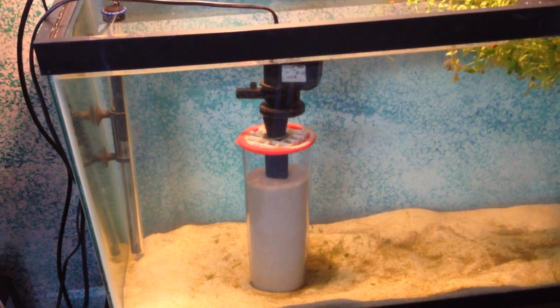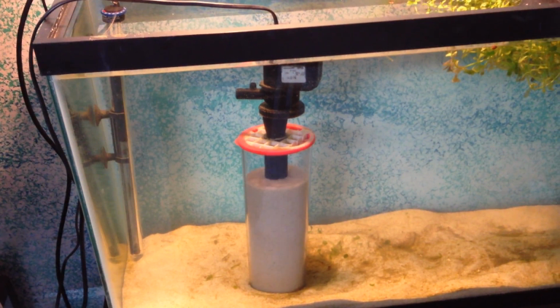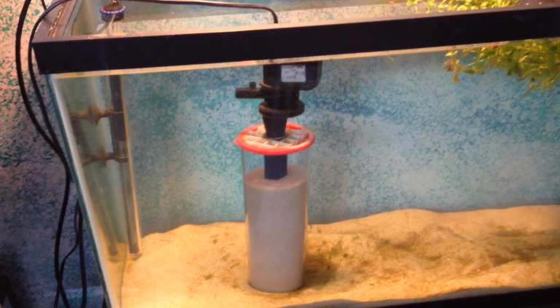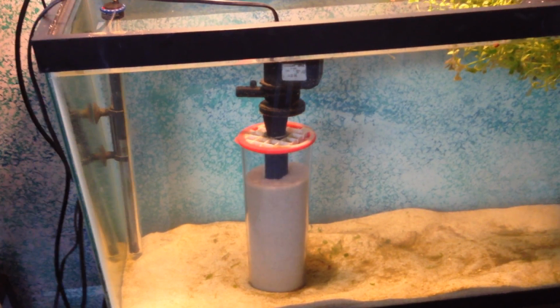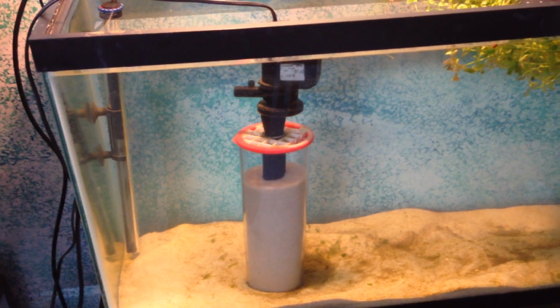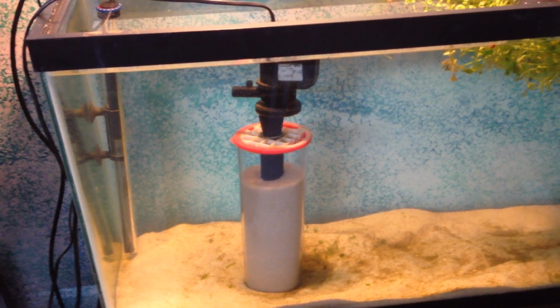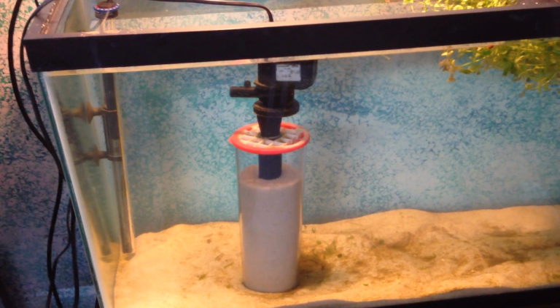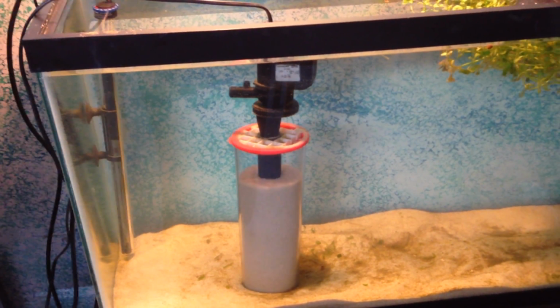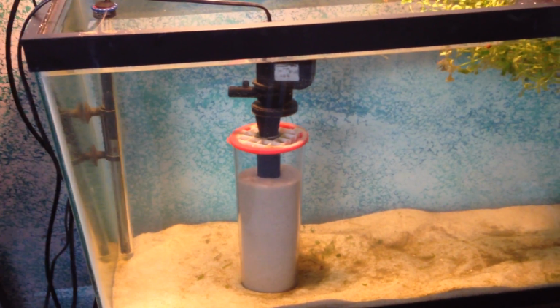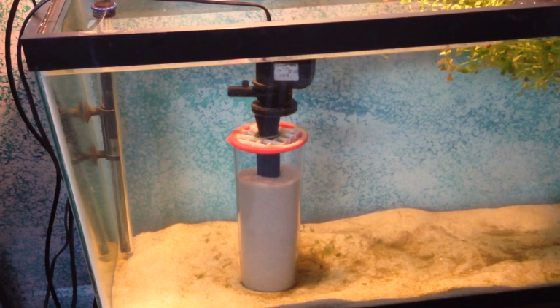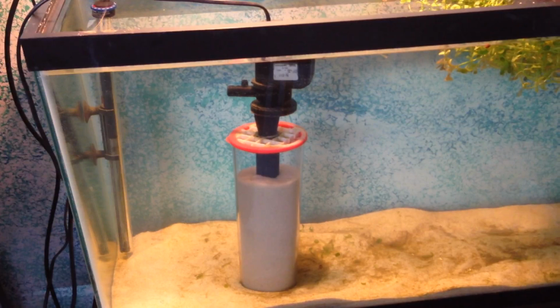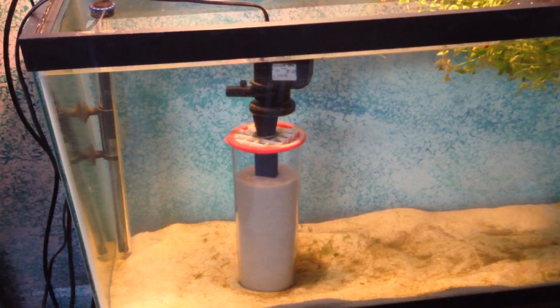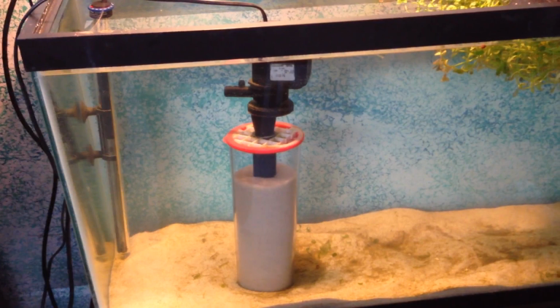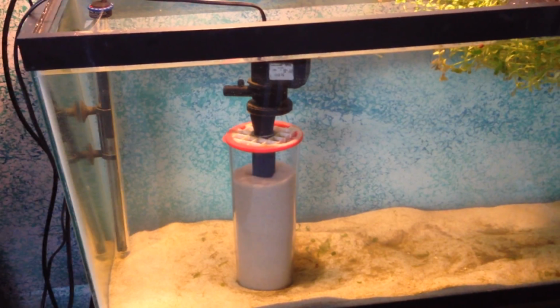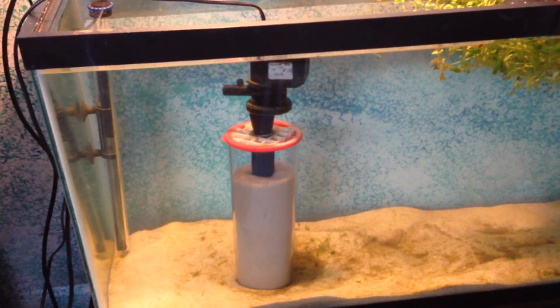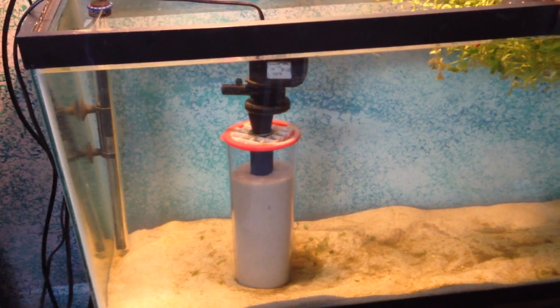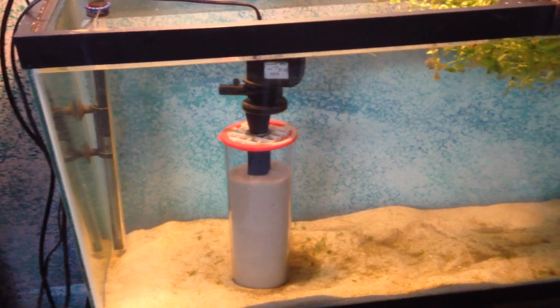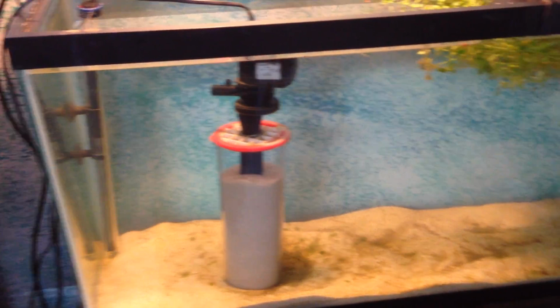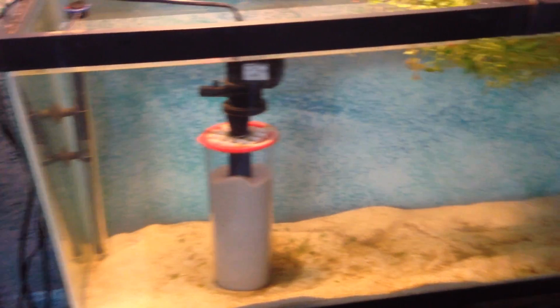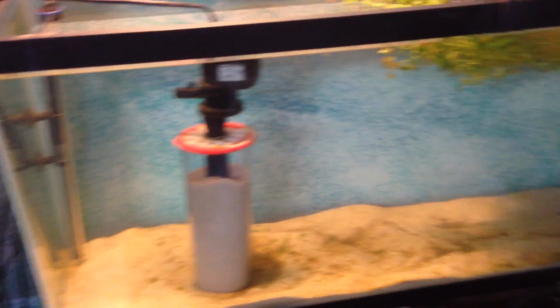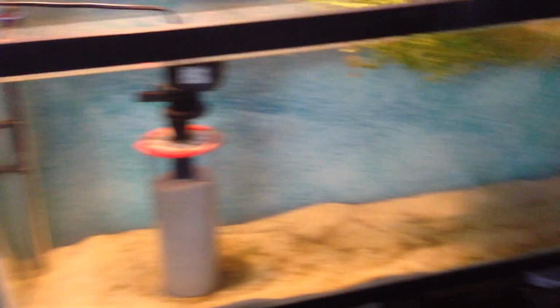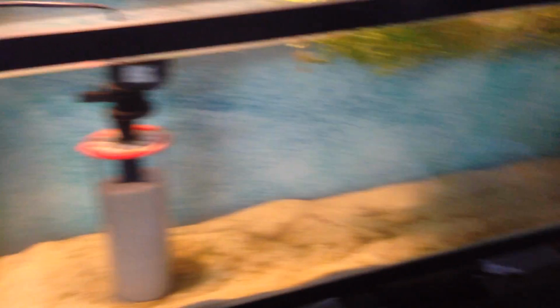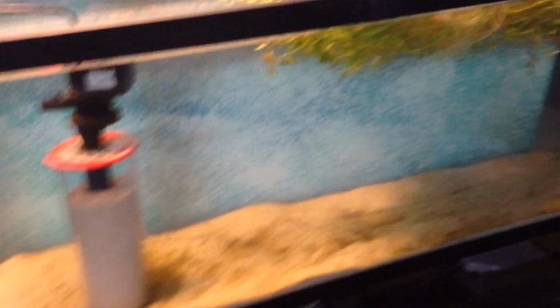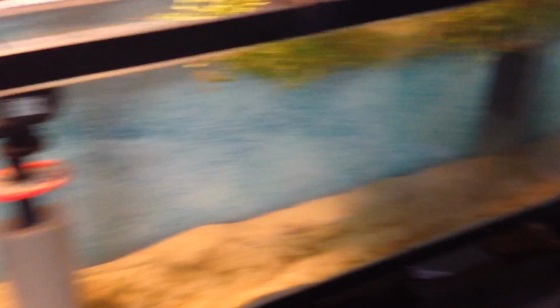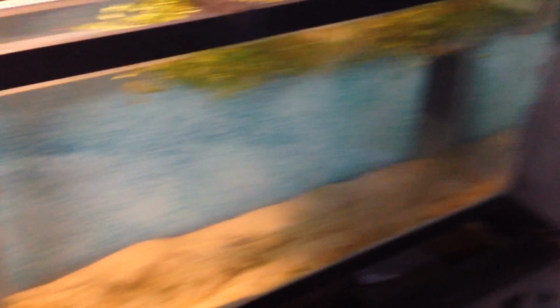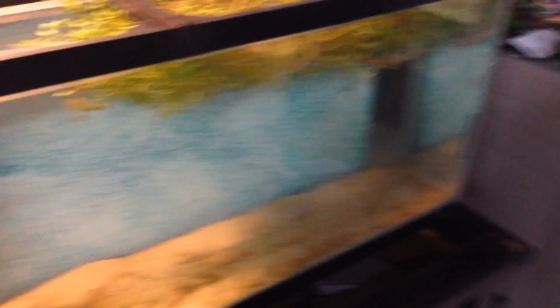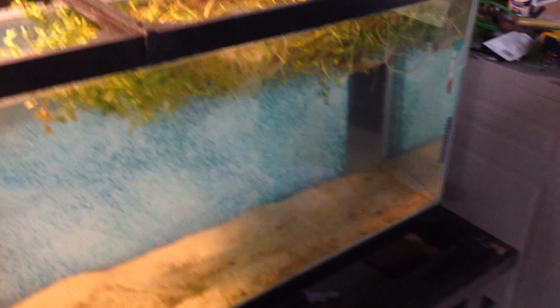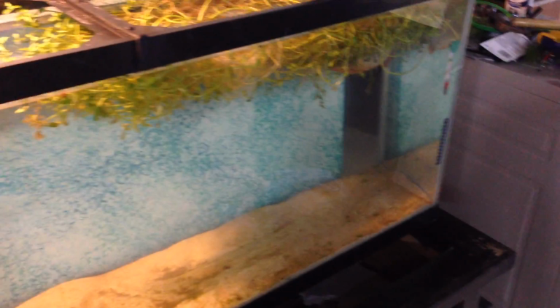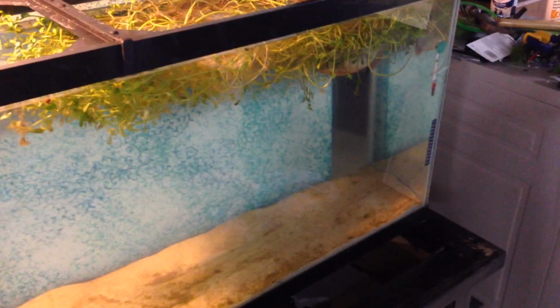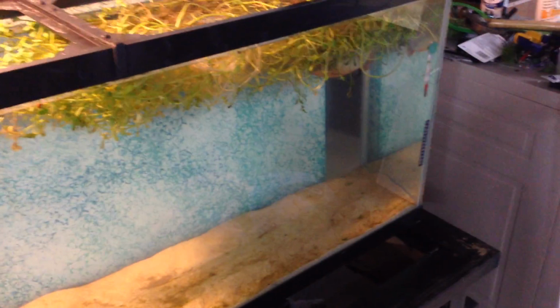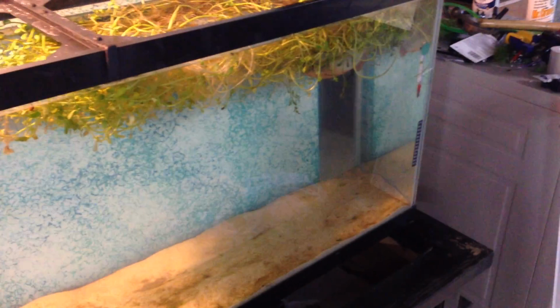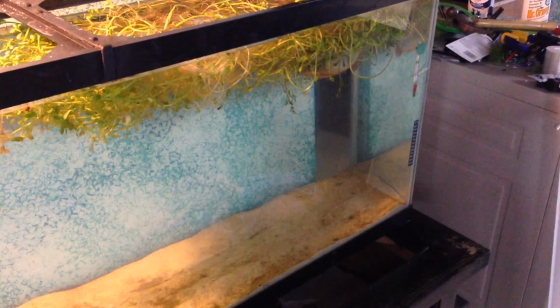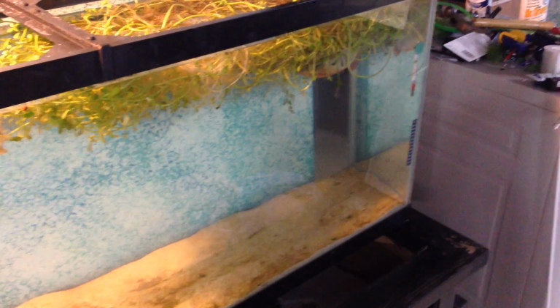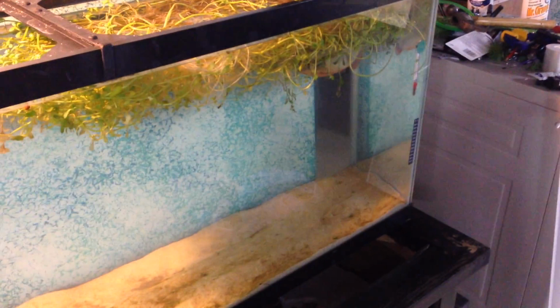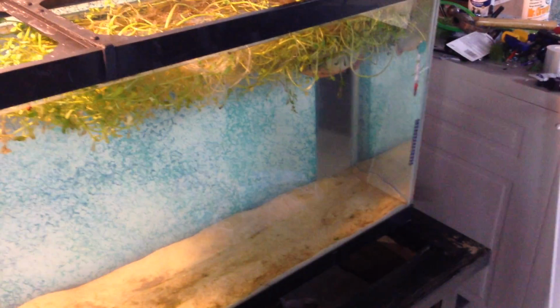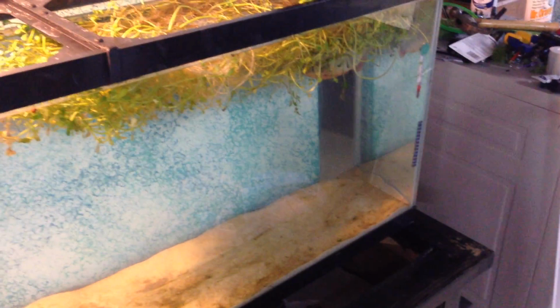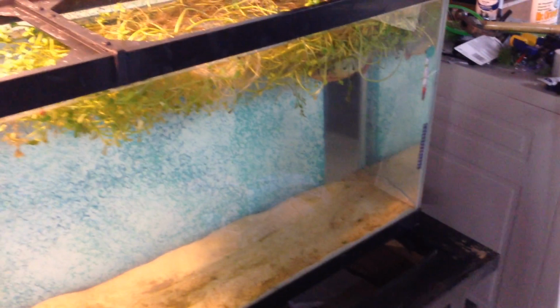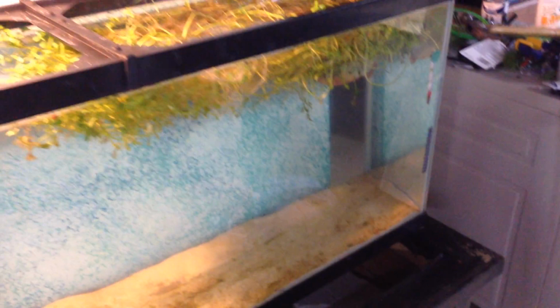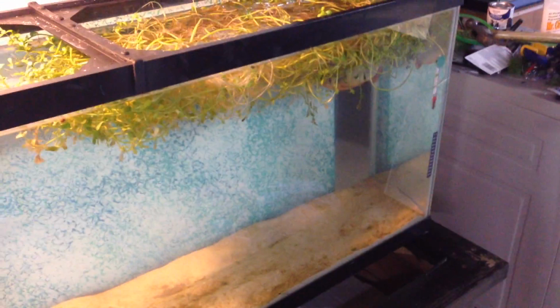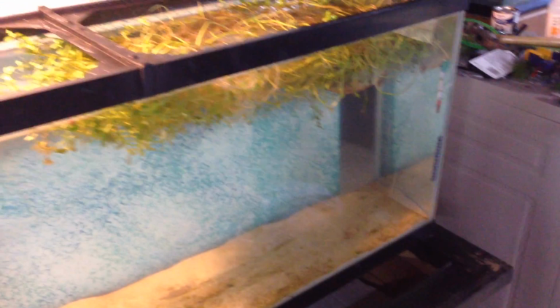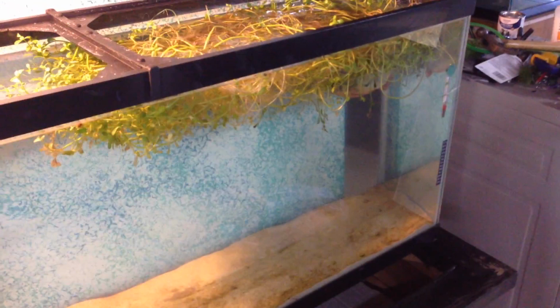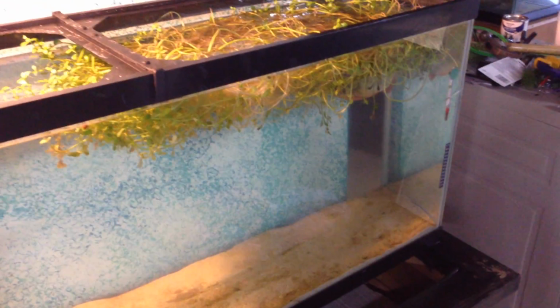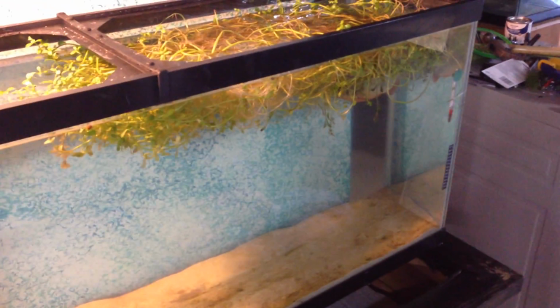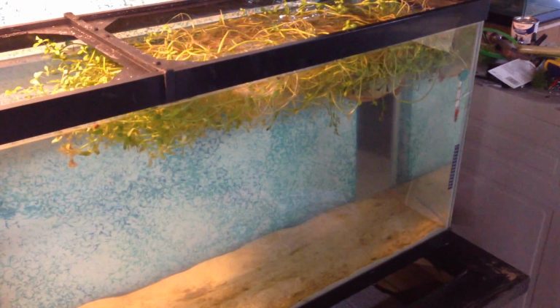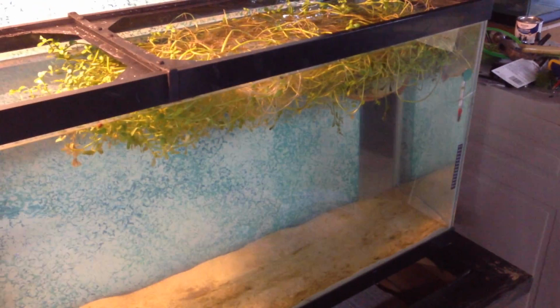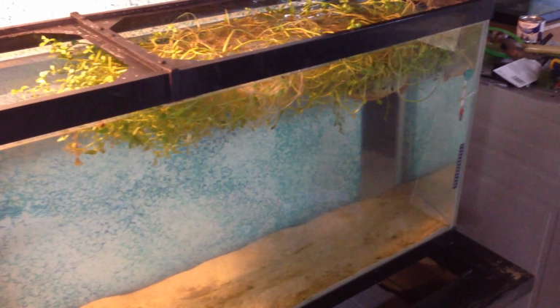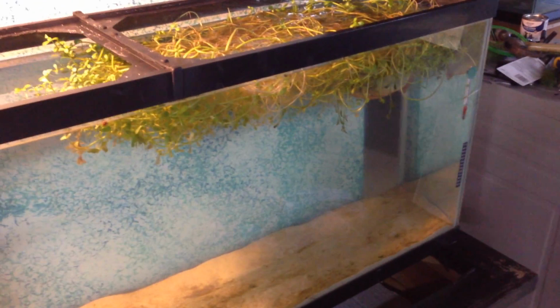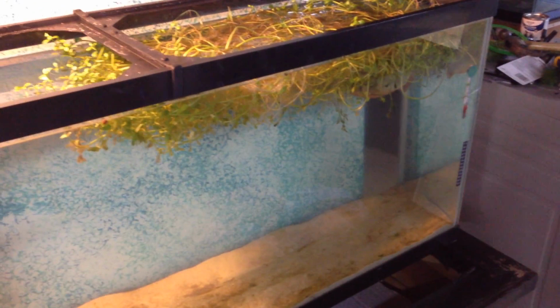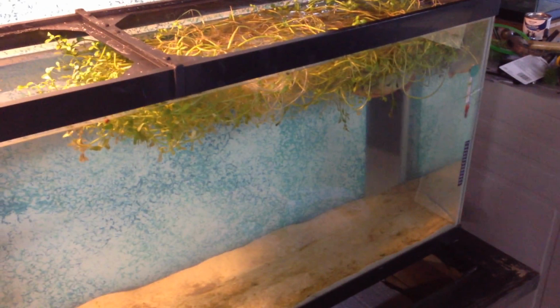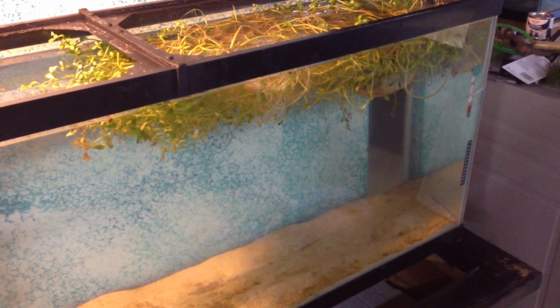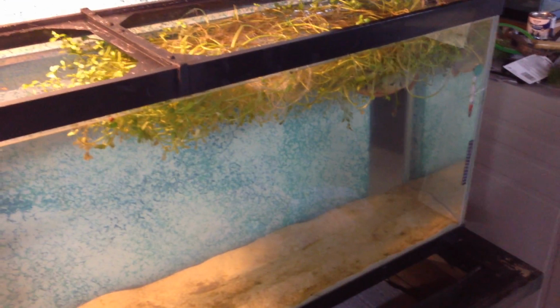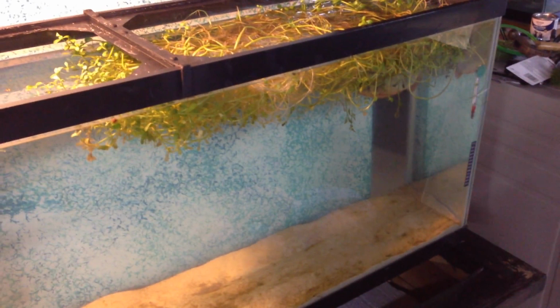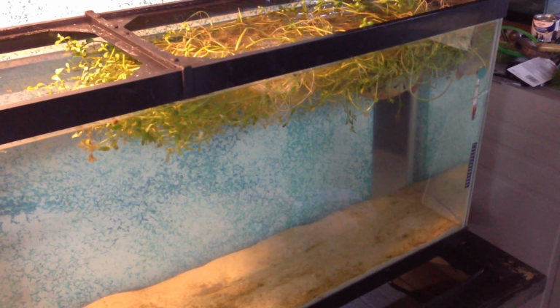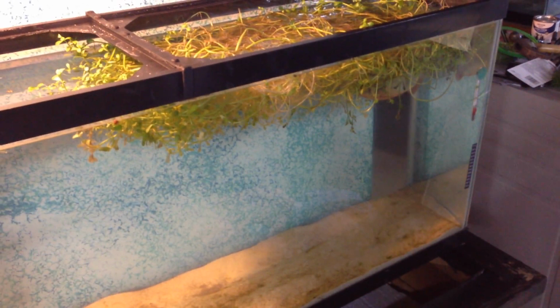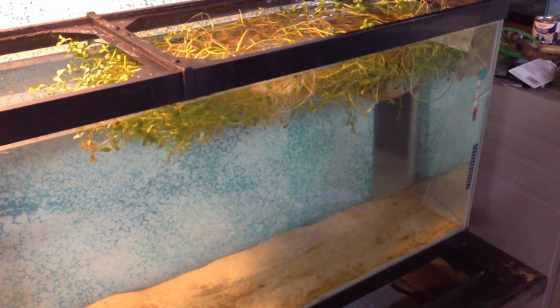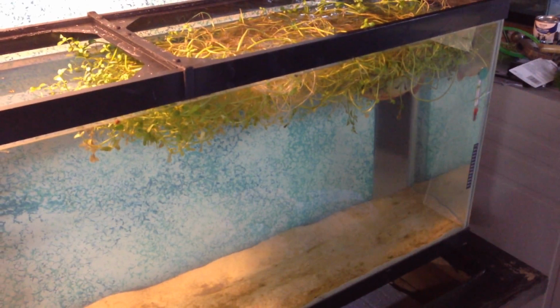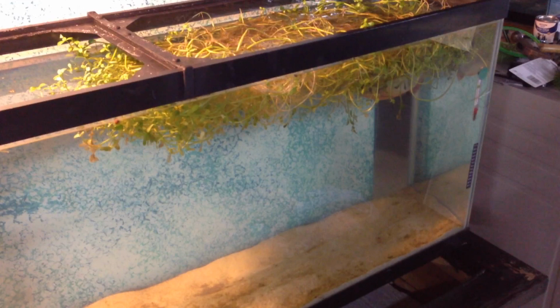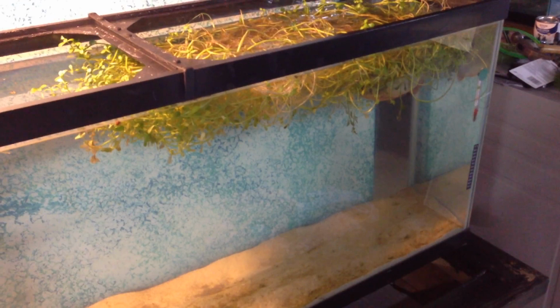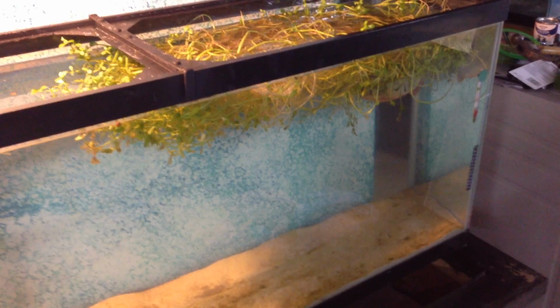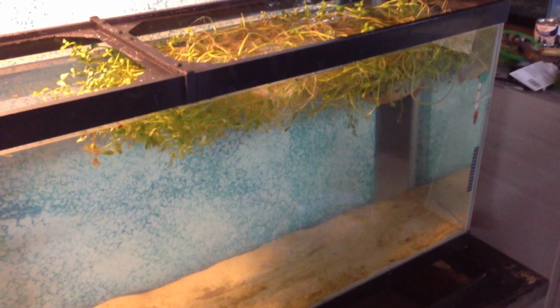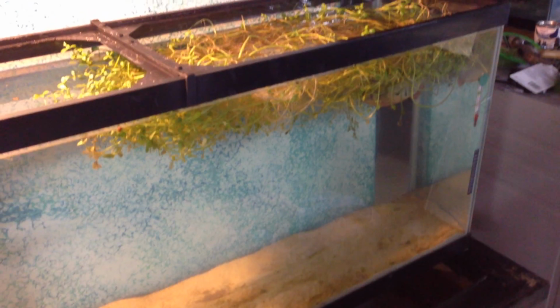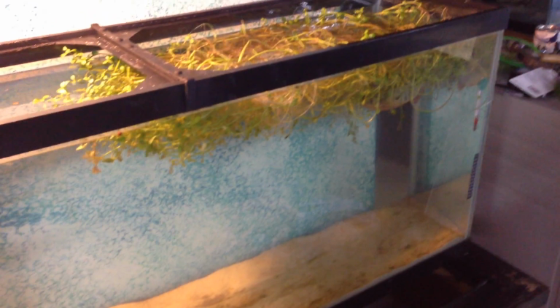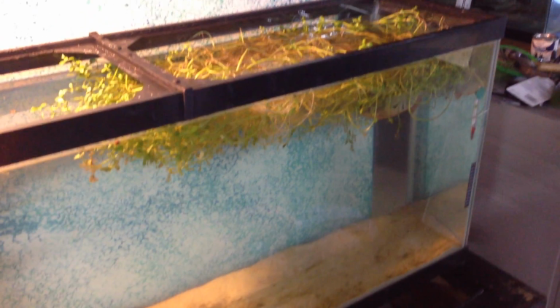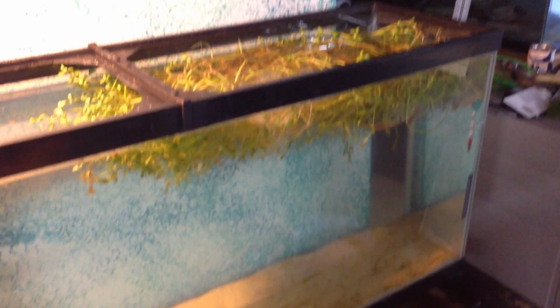There she is — little piranha hiding underneath all the grown-over money wort.